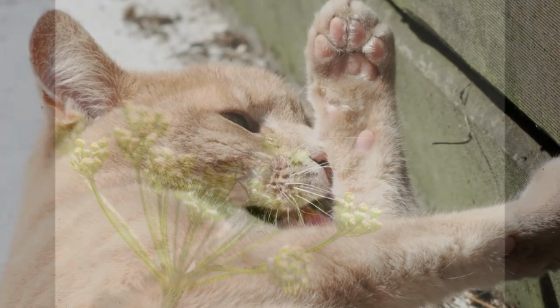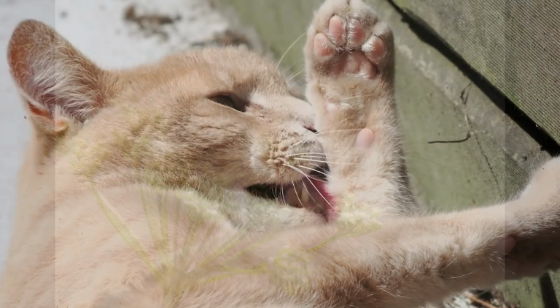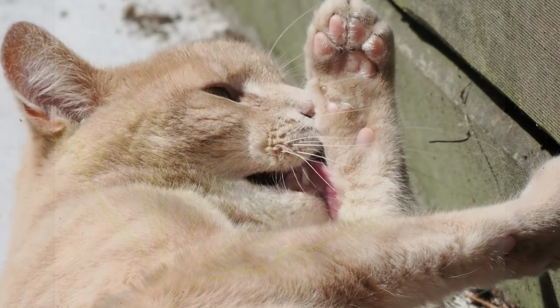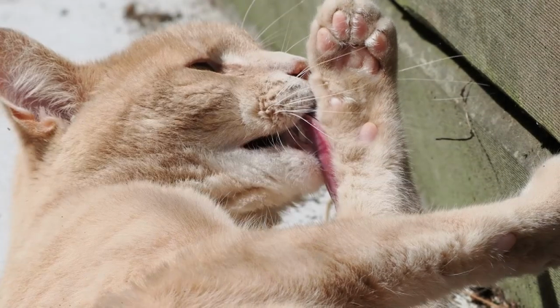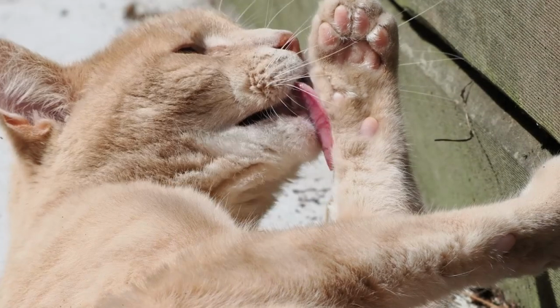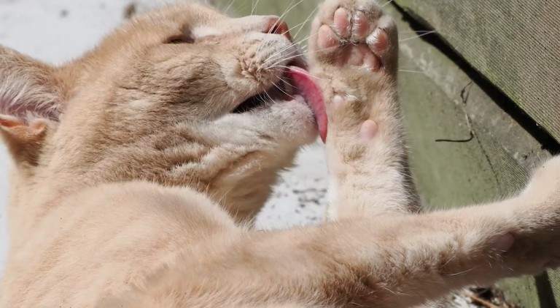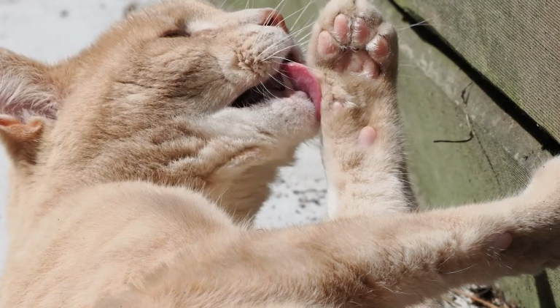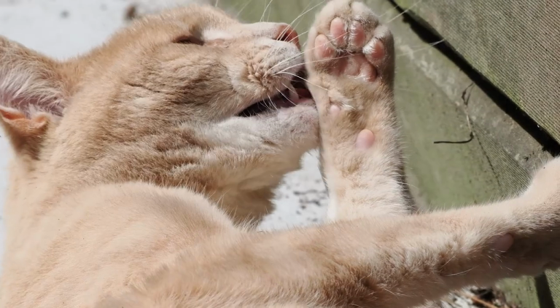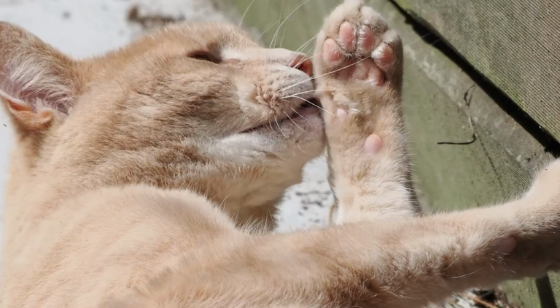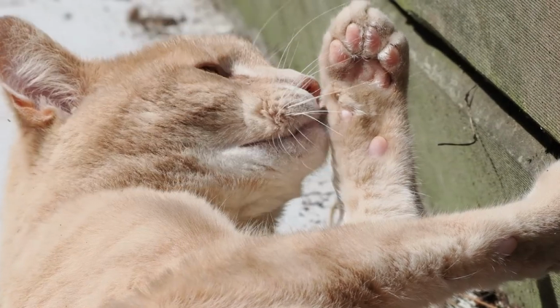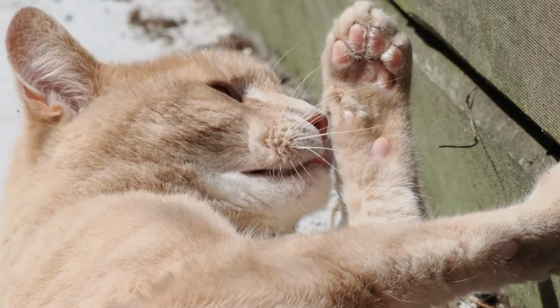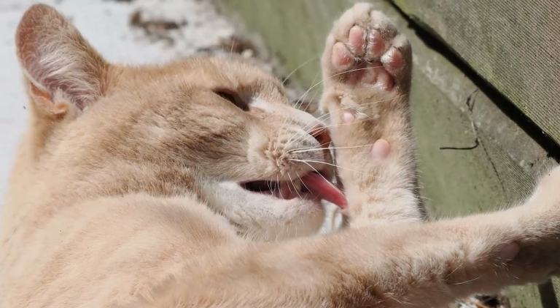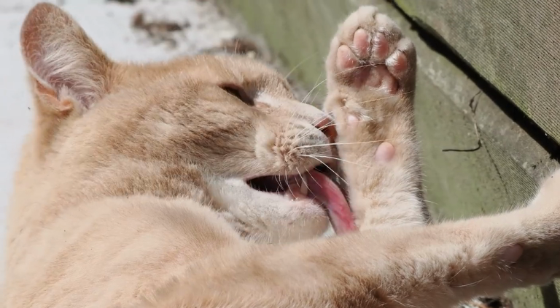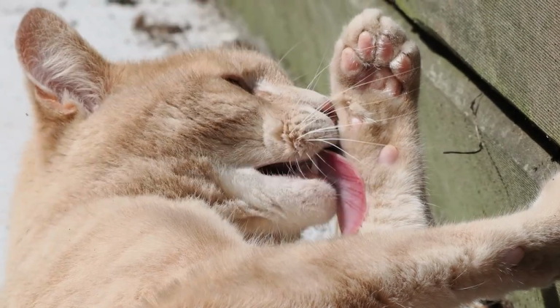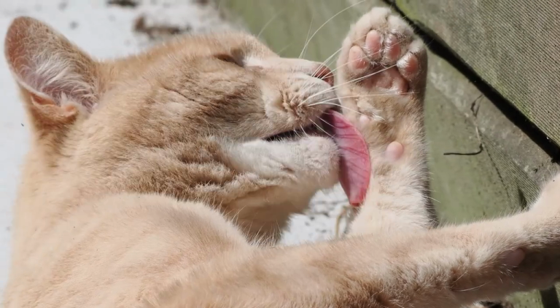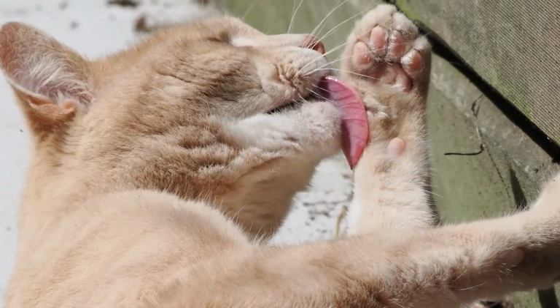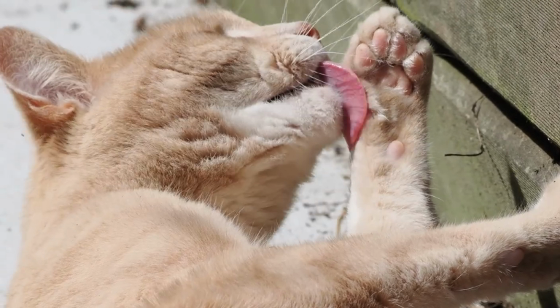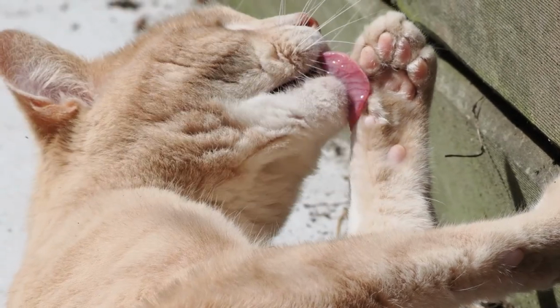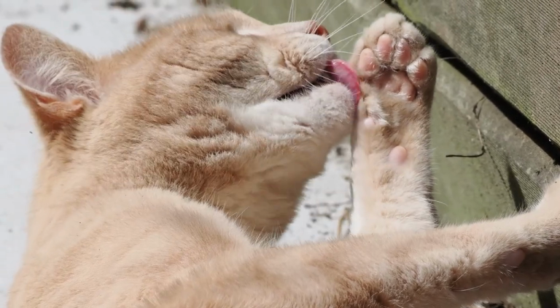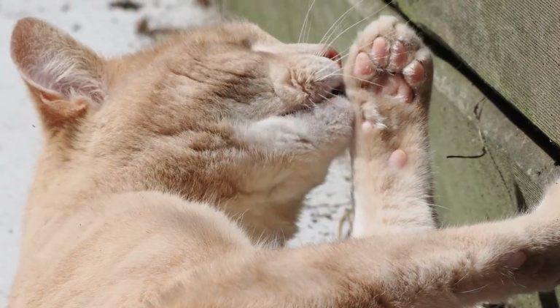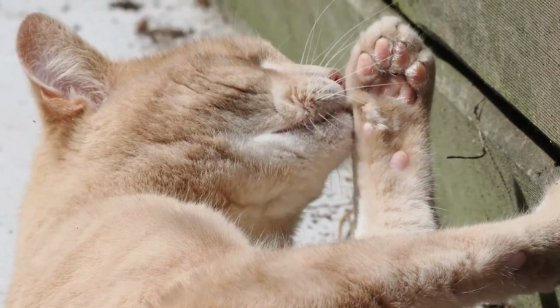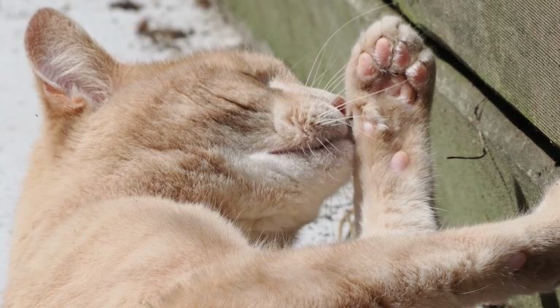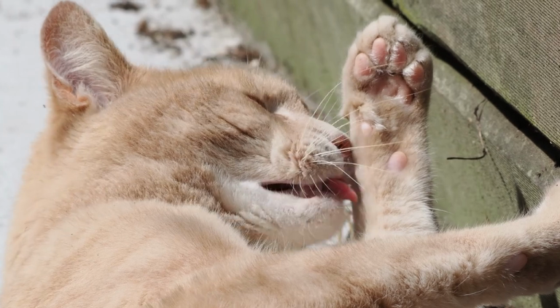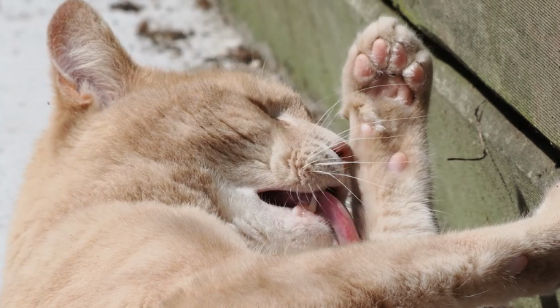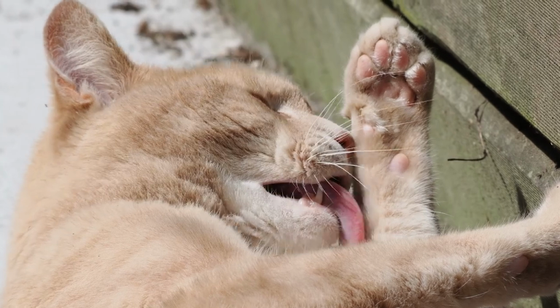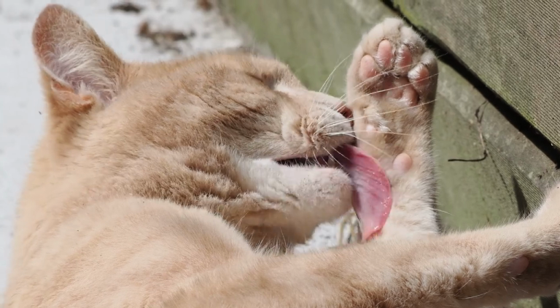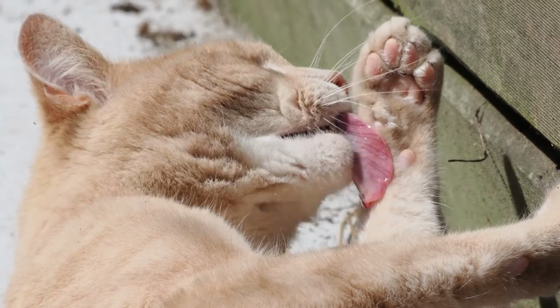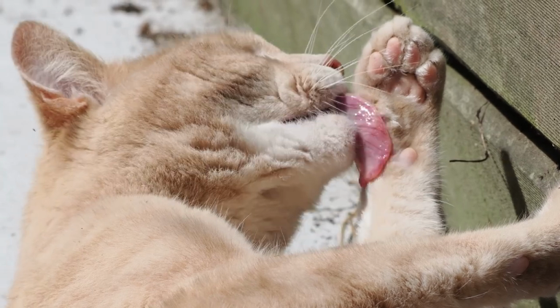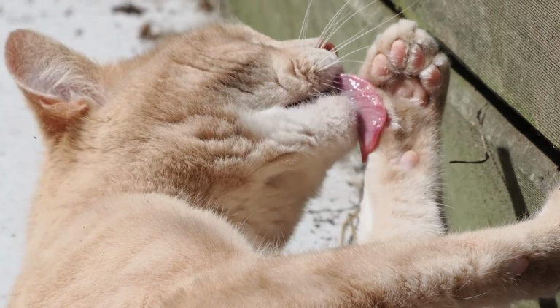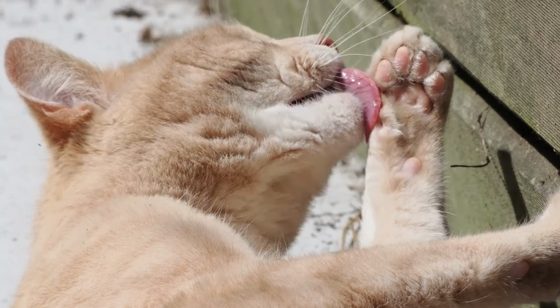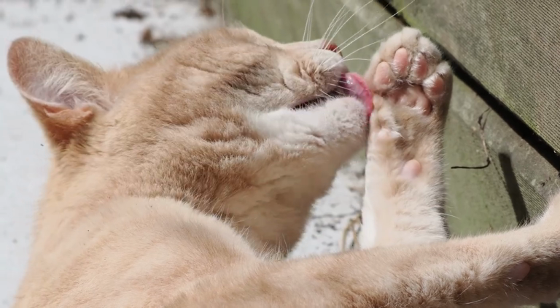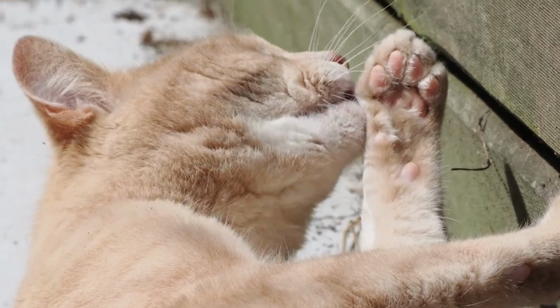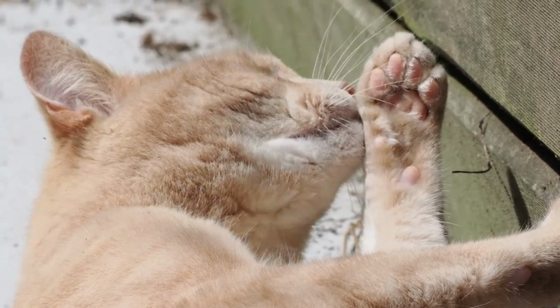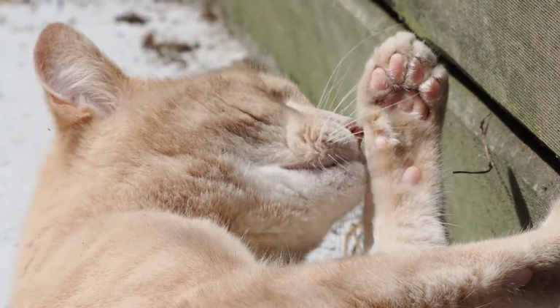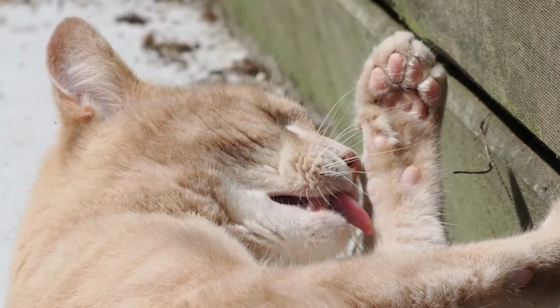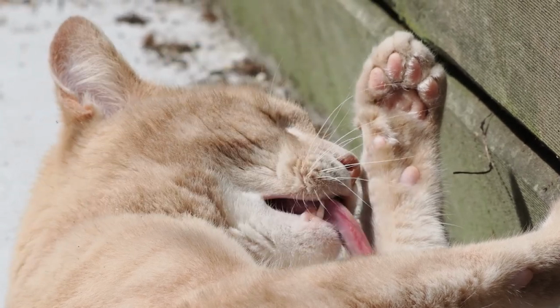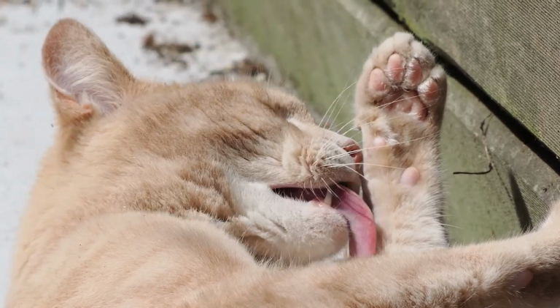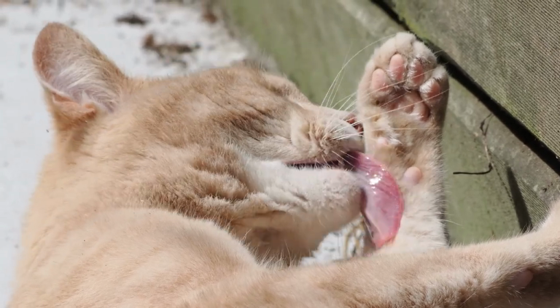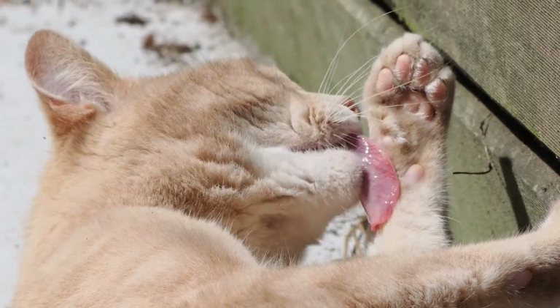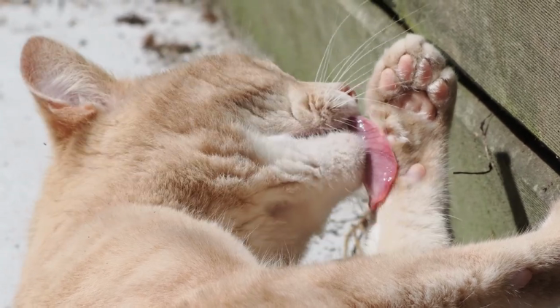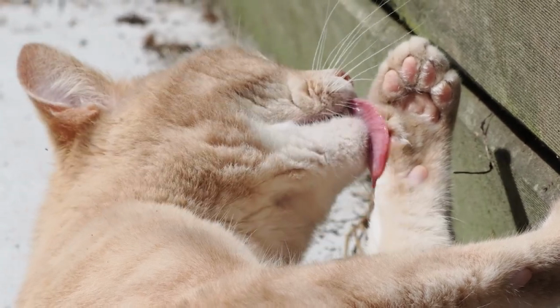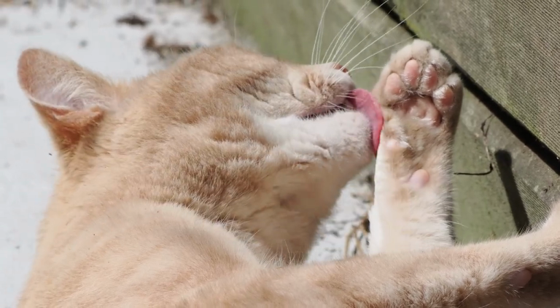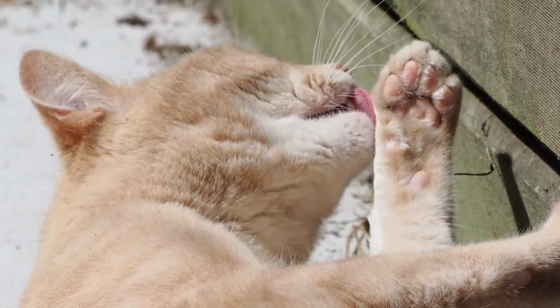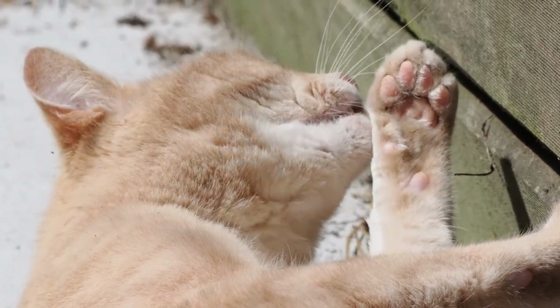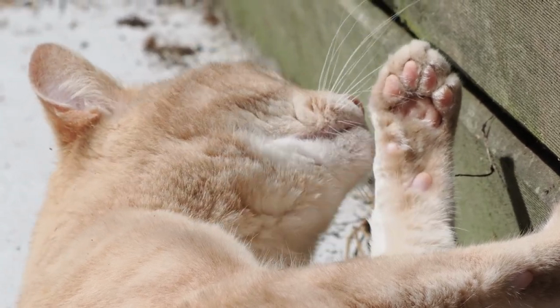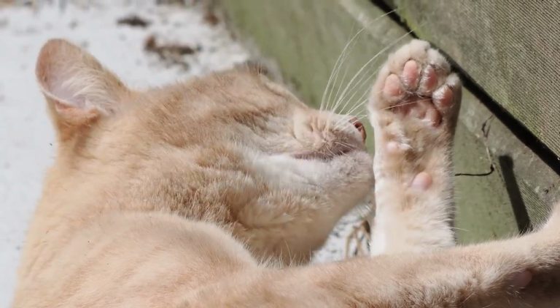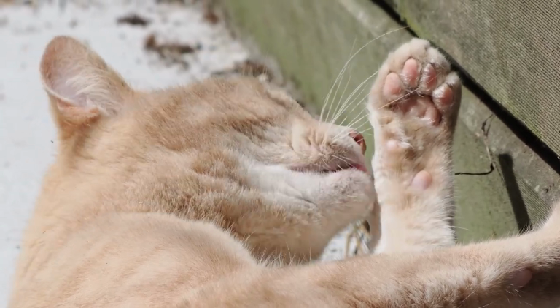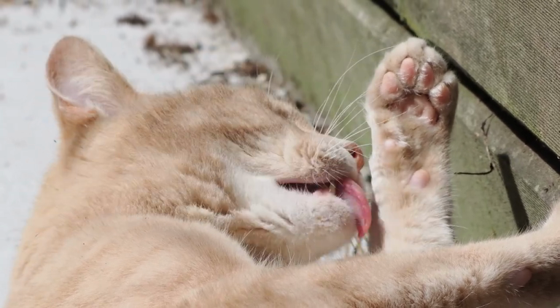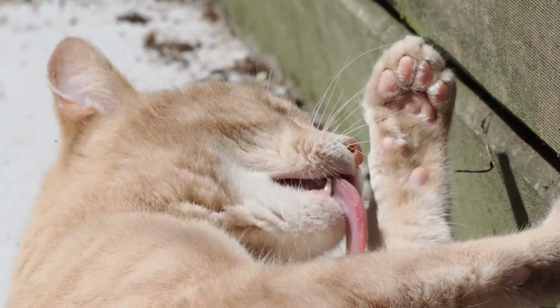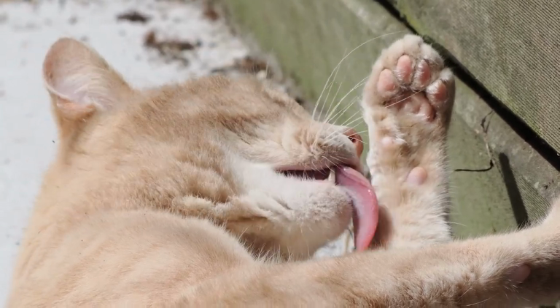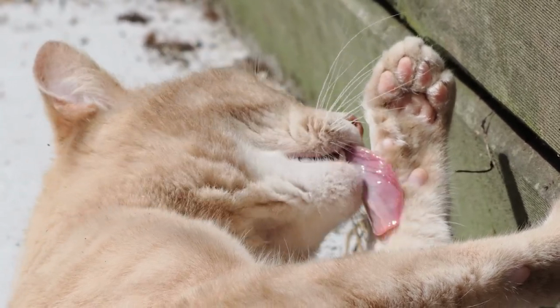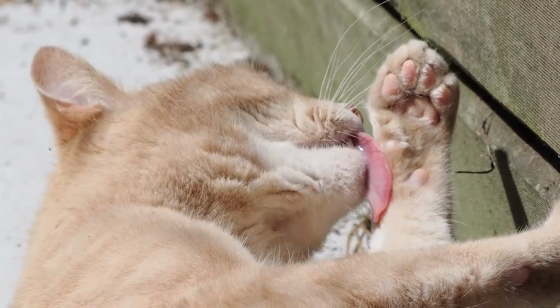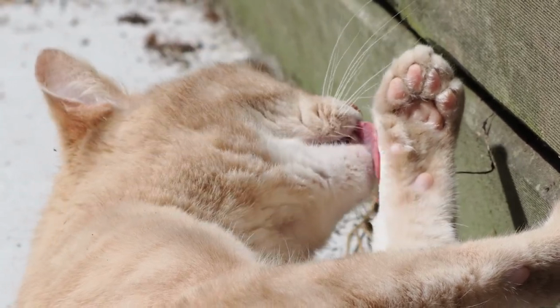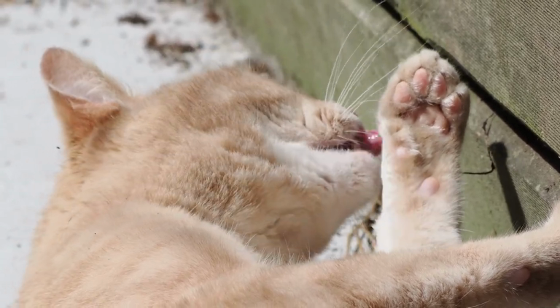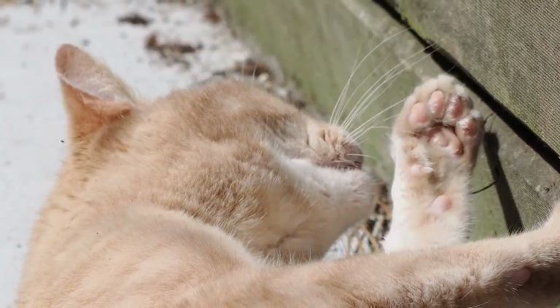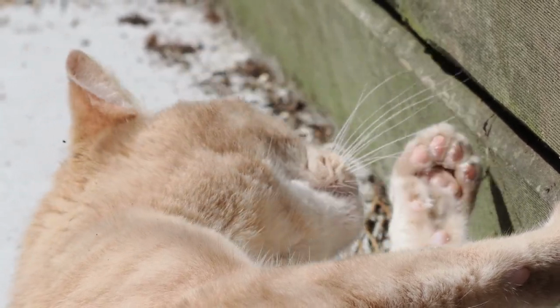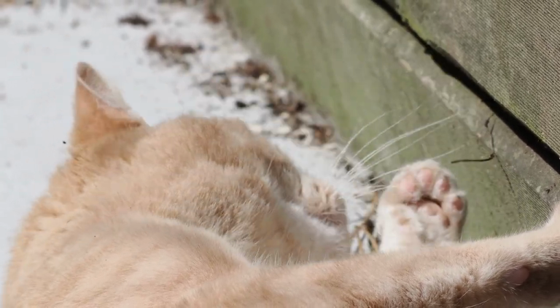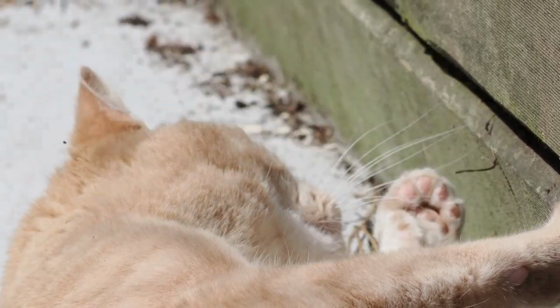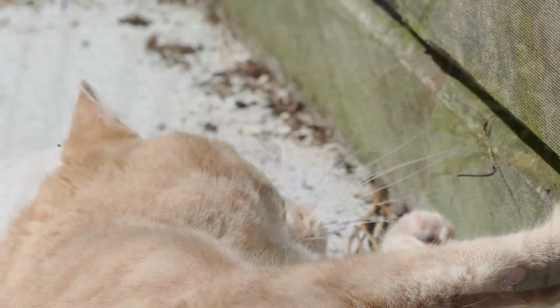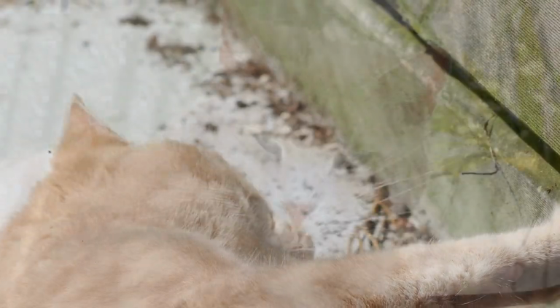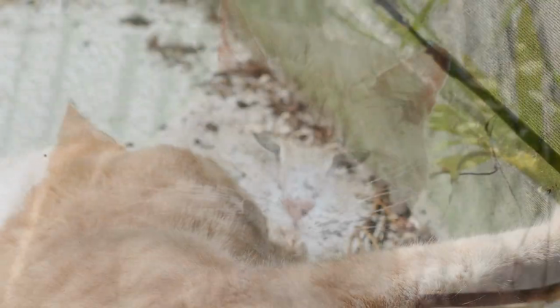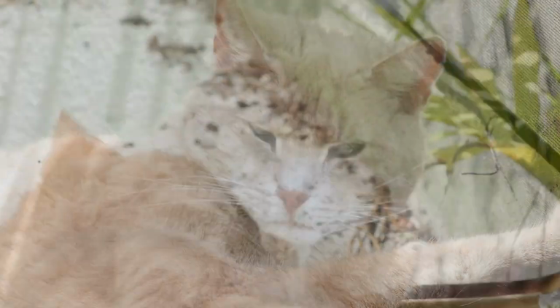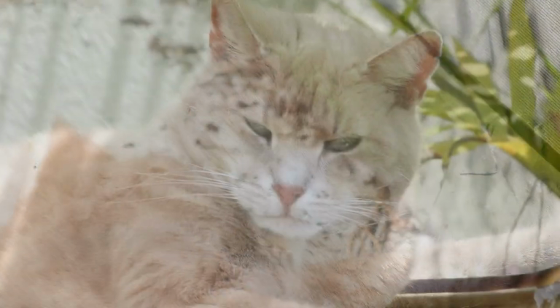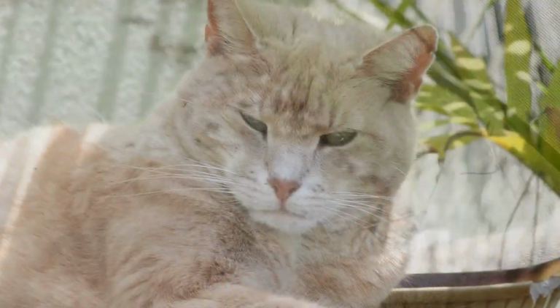My cat Rory also enjoyed the sun. He kept an eye on me, and also the local bird life.